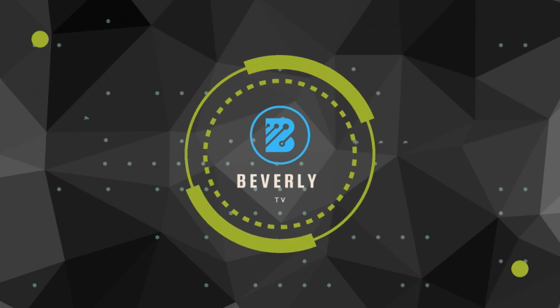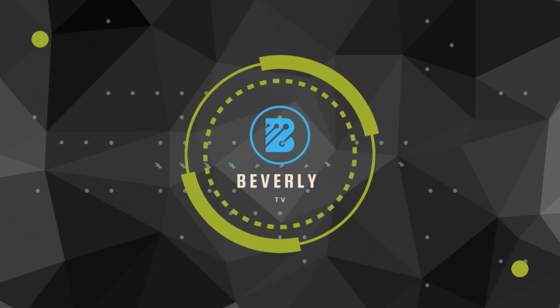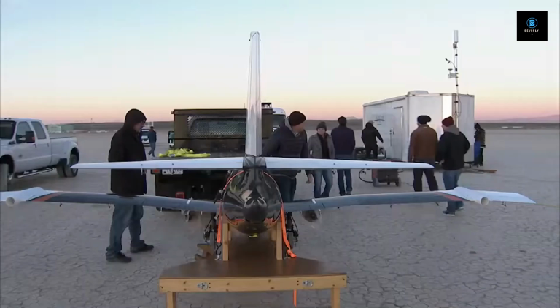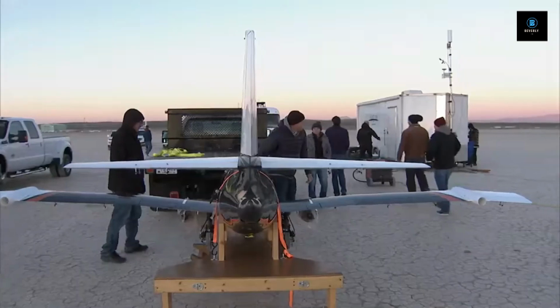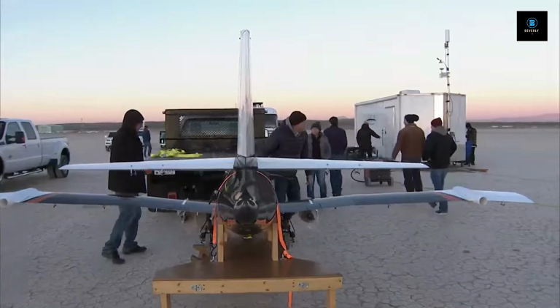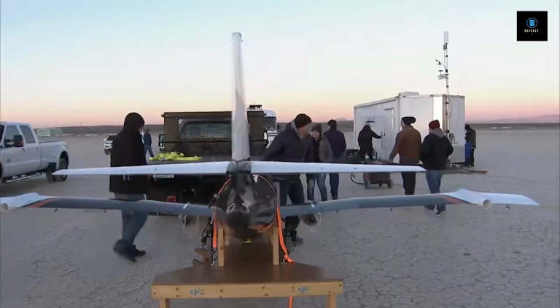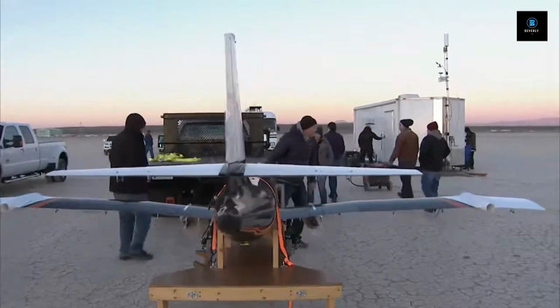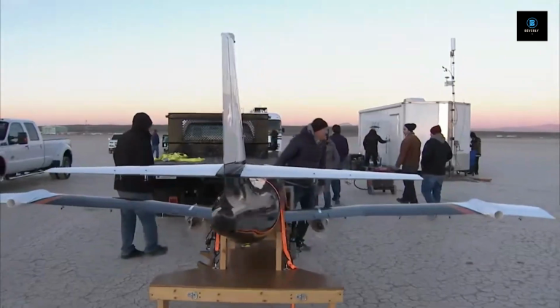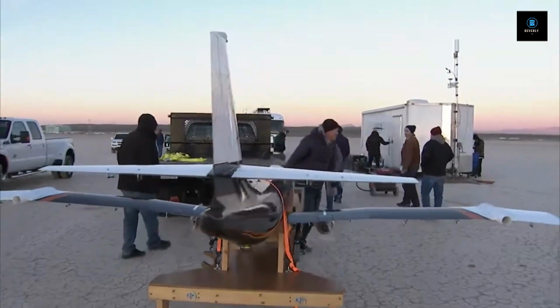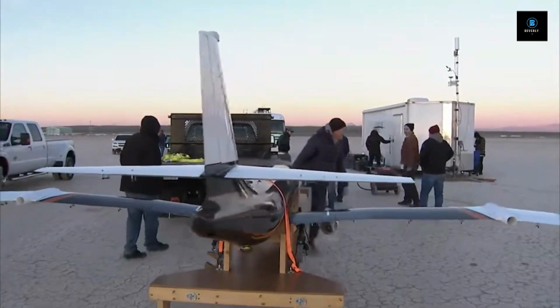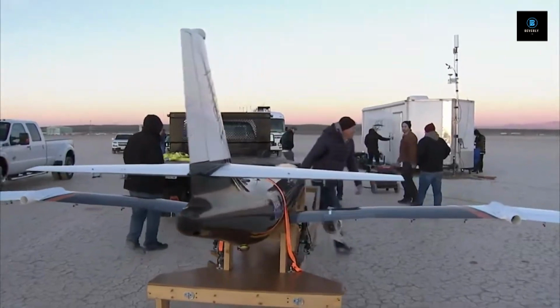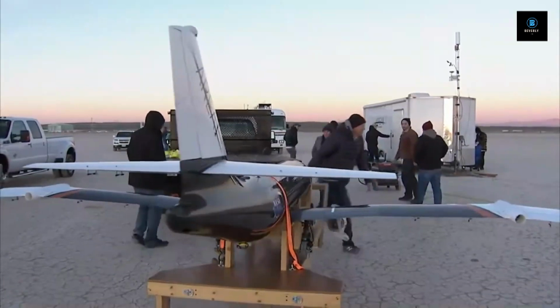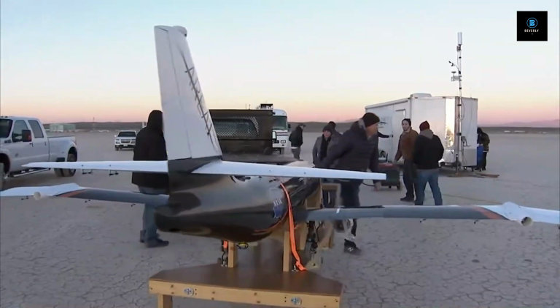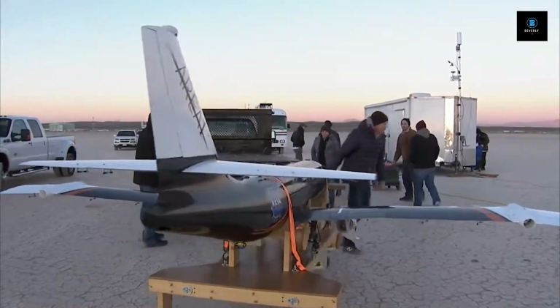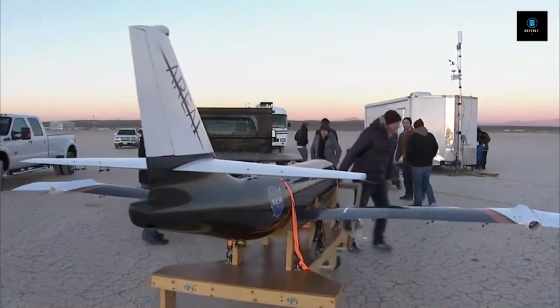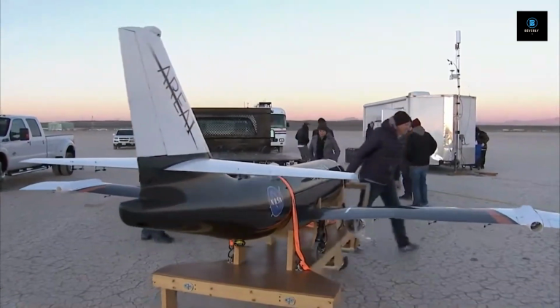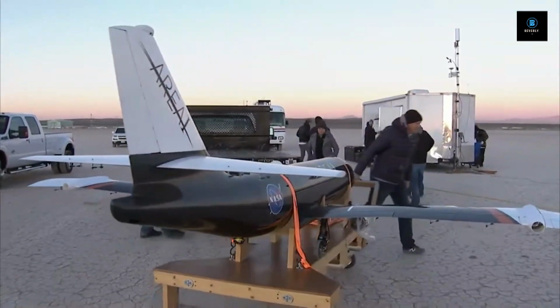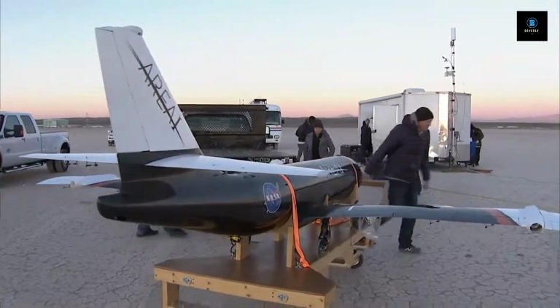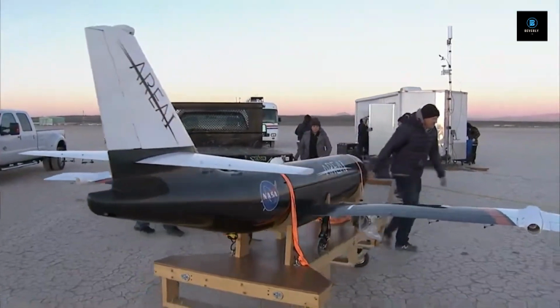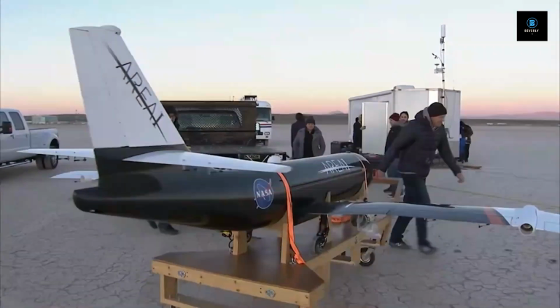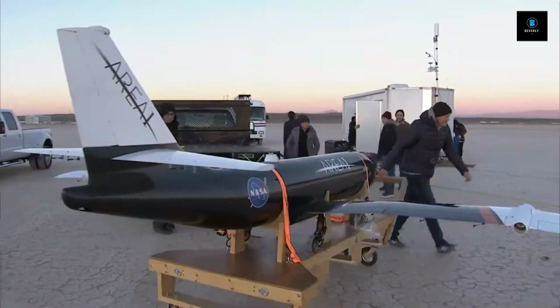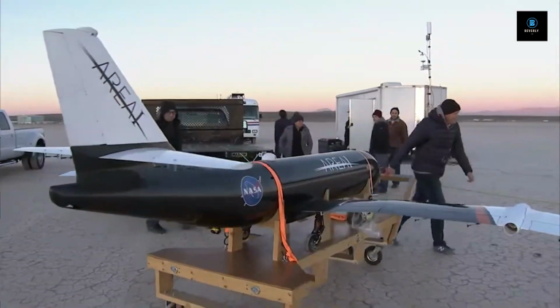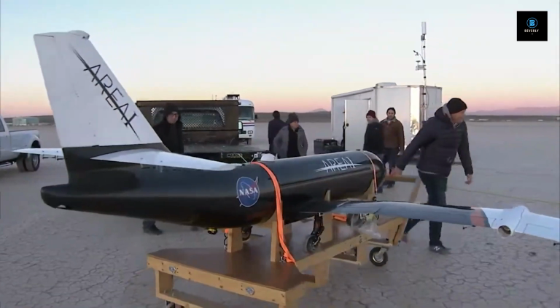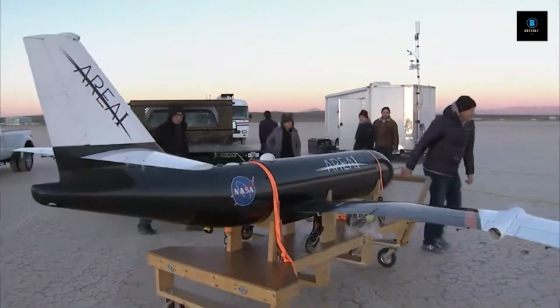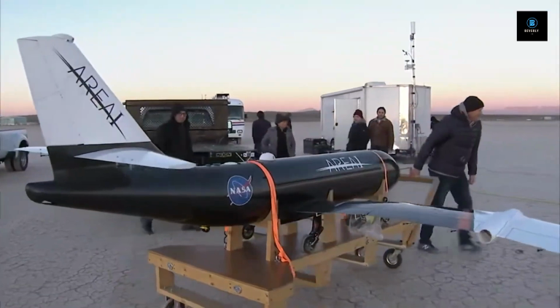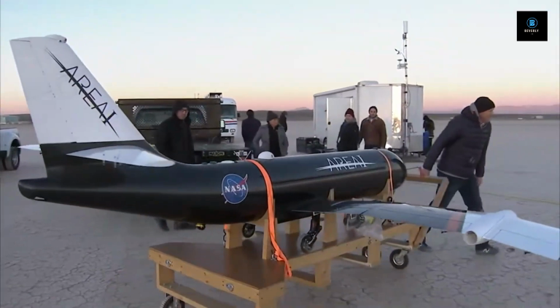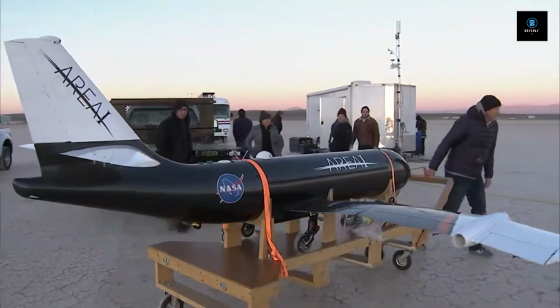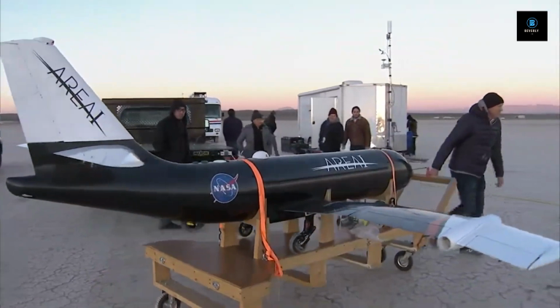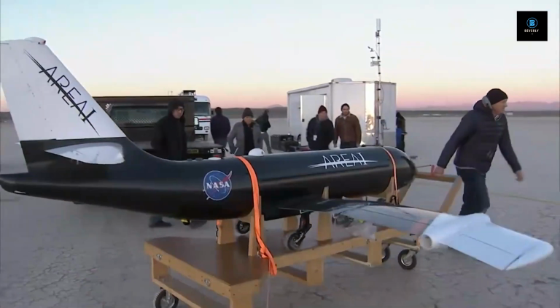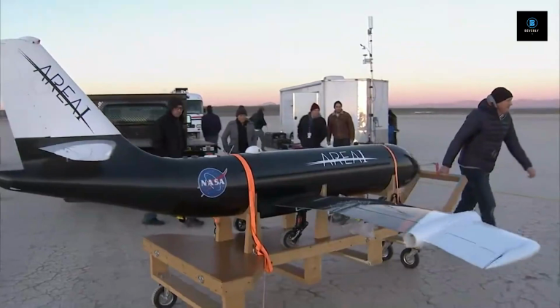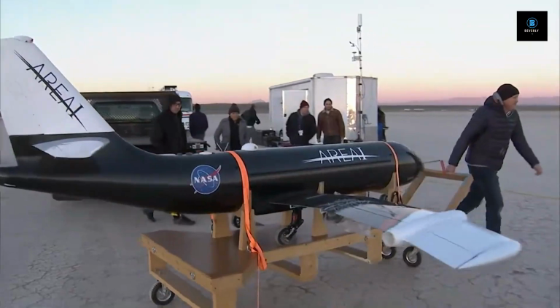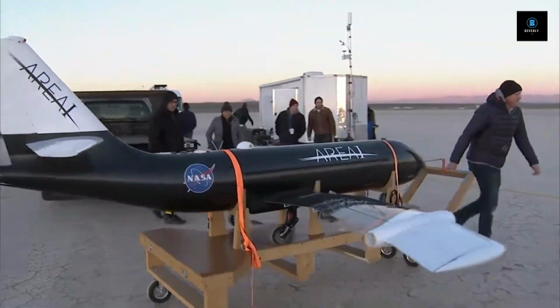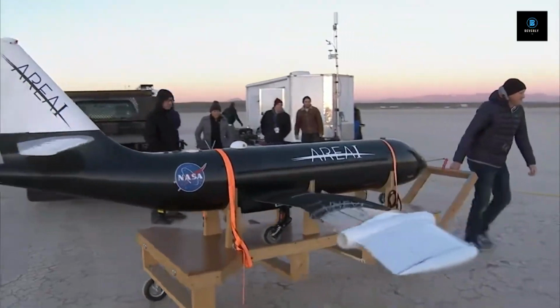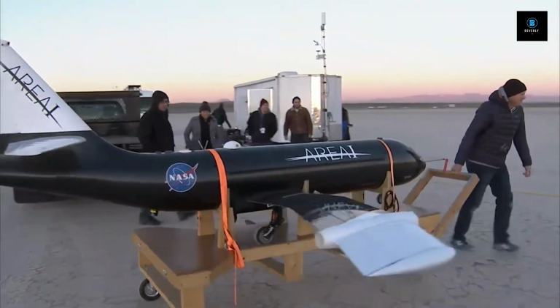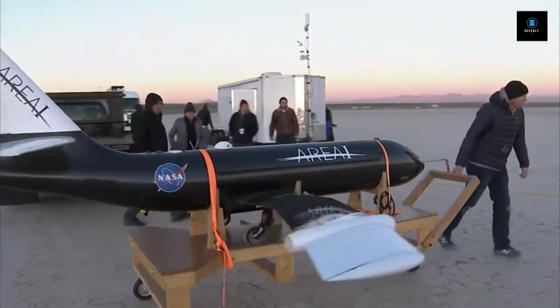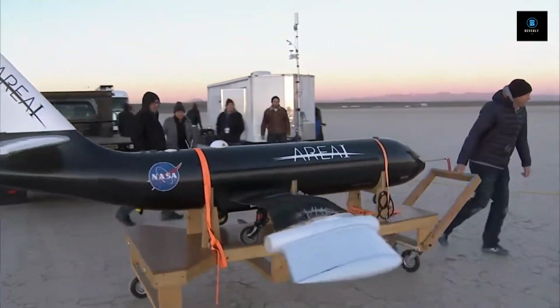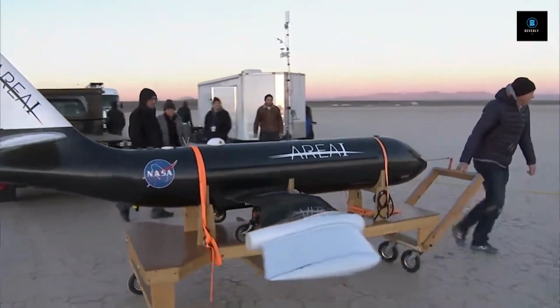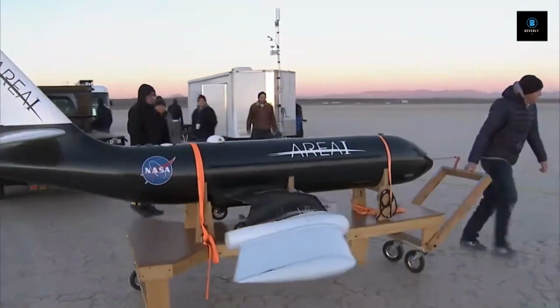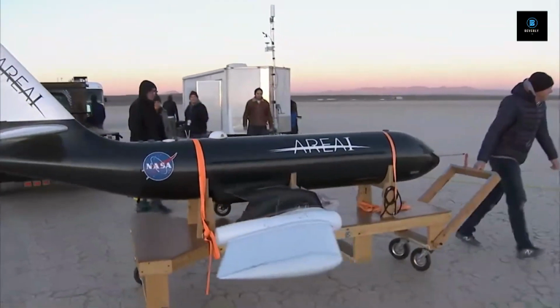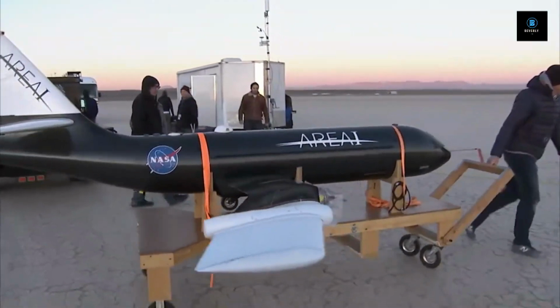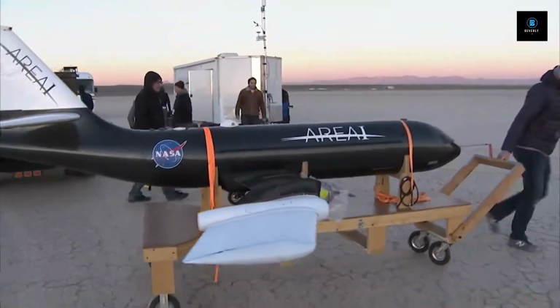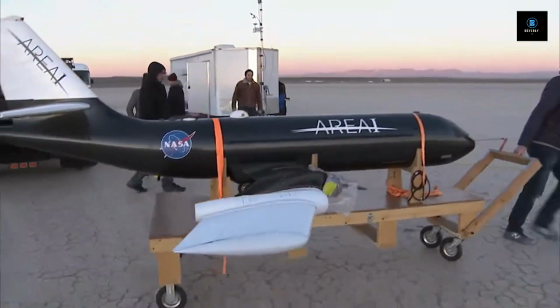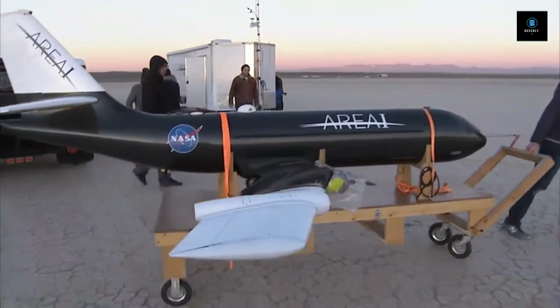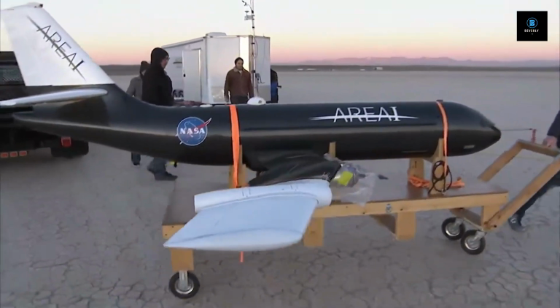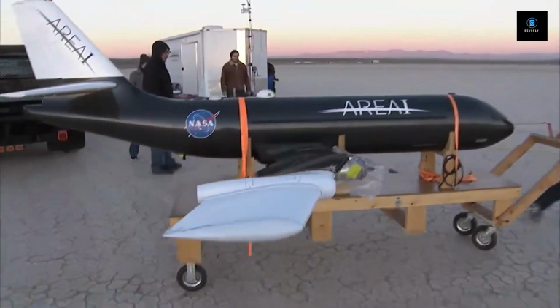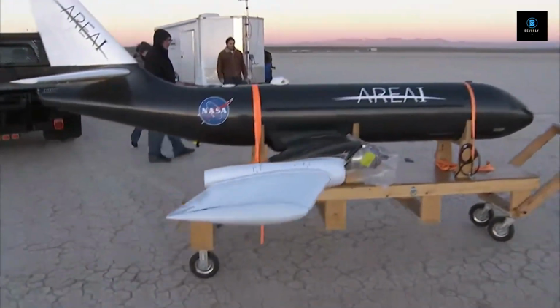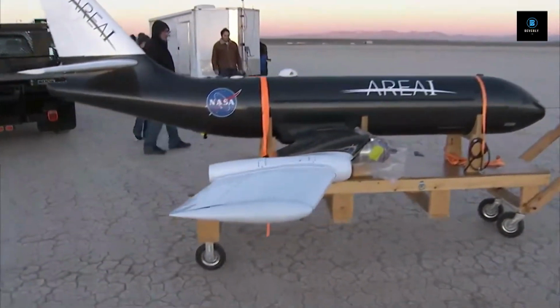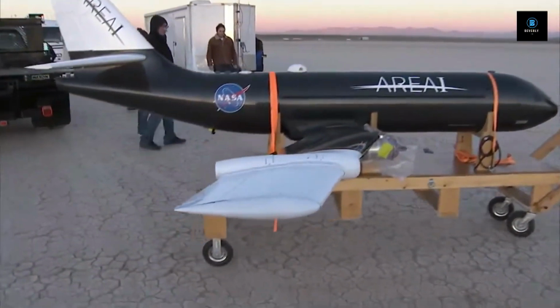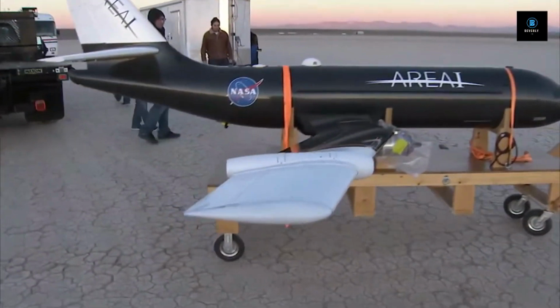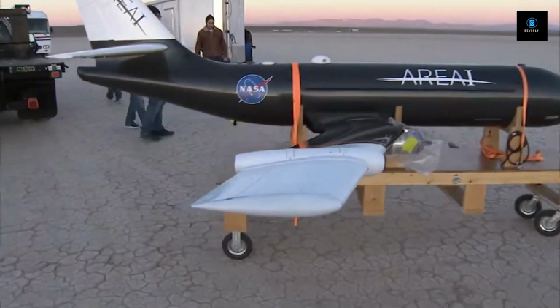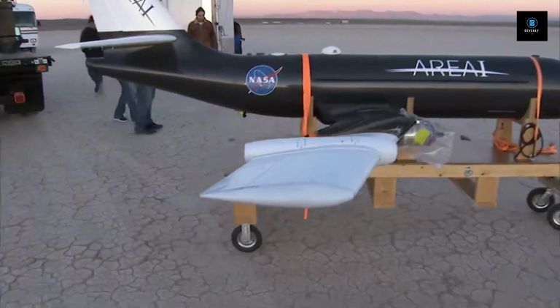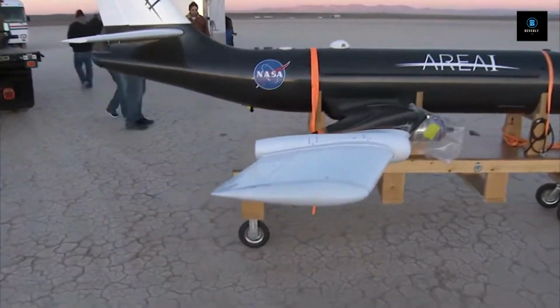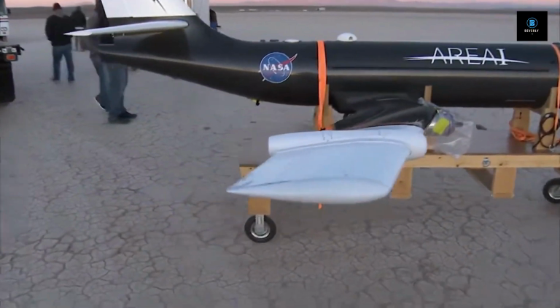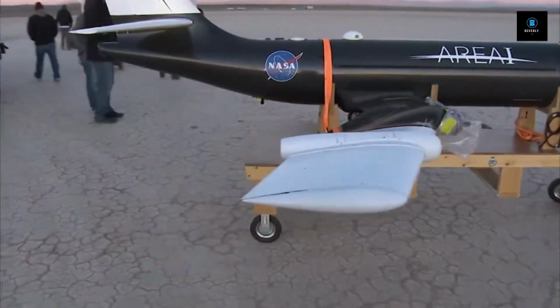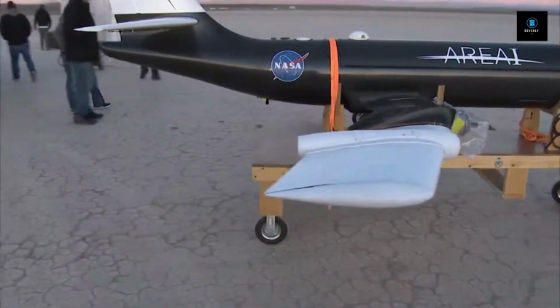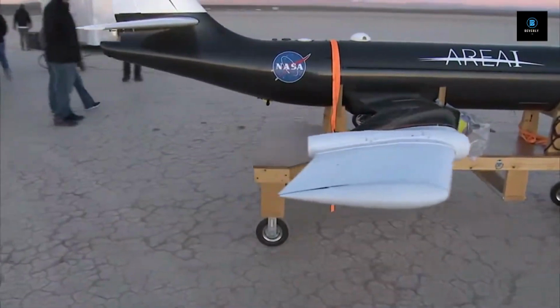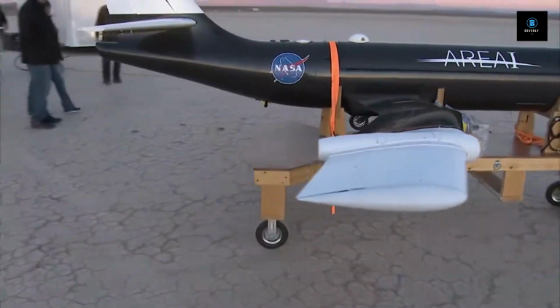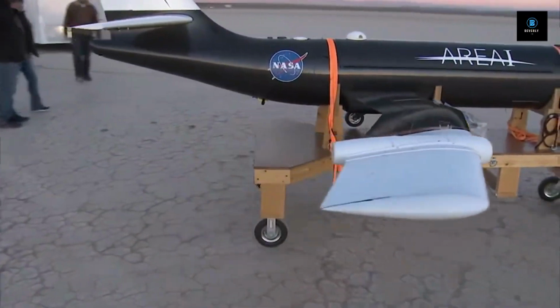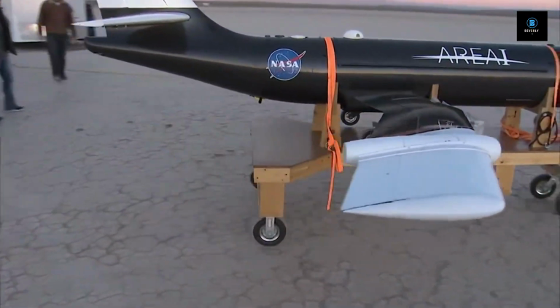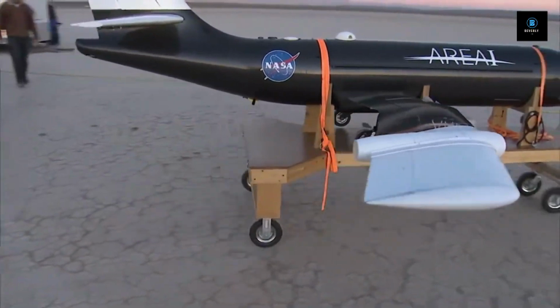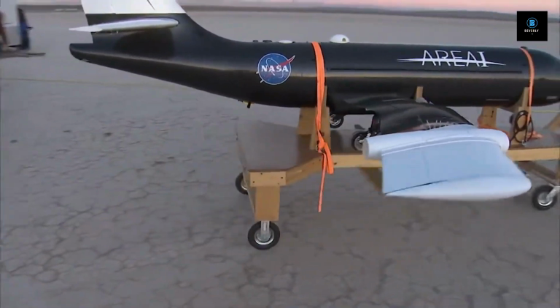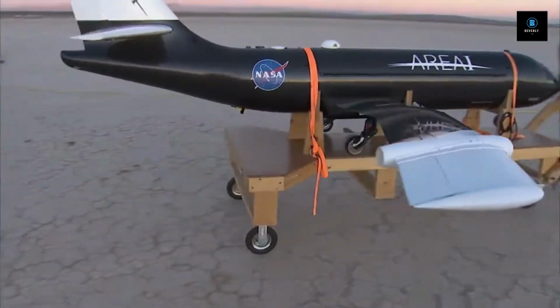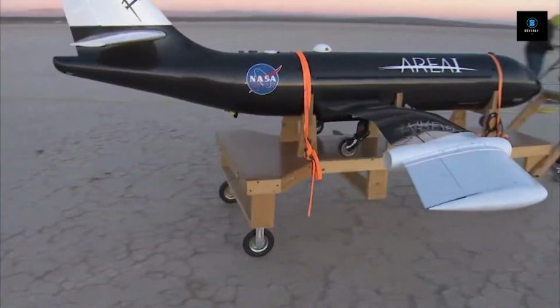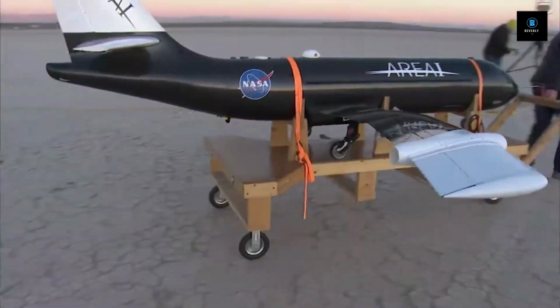Hi there, and welcome back to our channel. Today, we will talk about NASA examining technology to fold aircraft wings in flight.